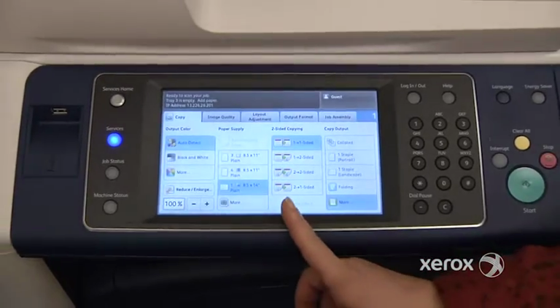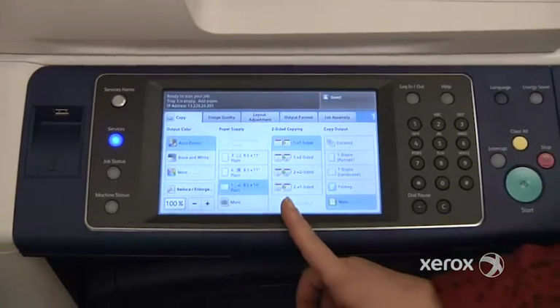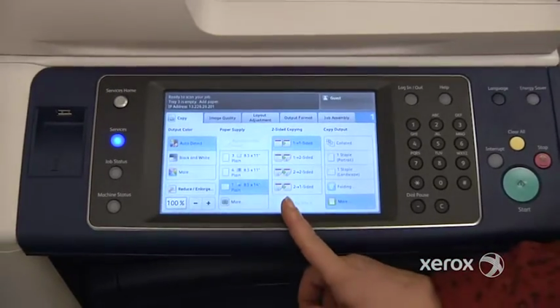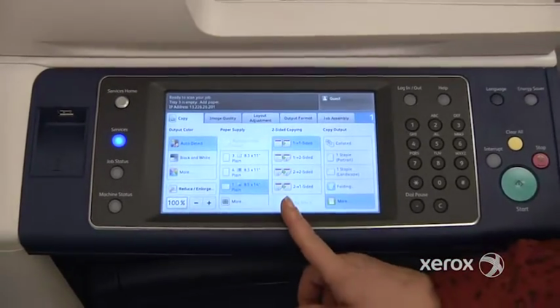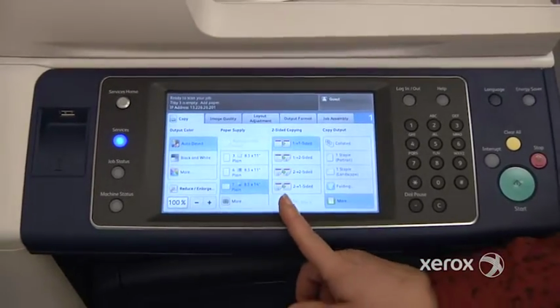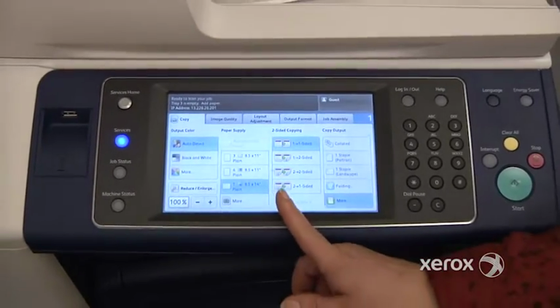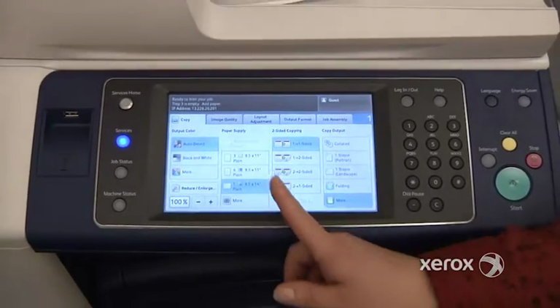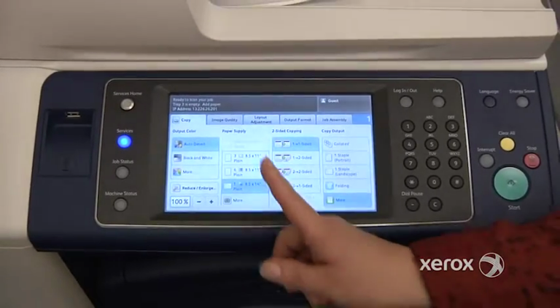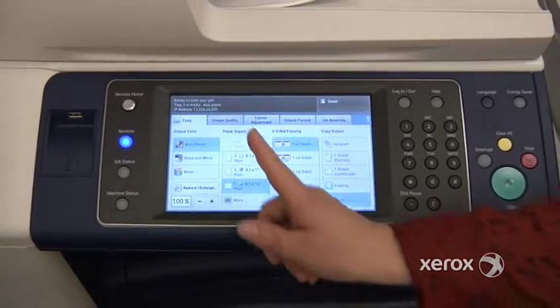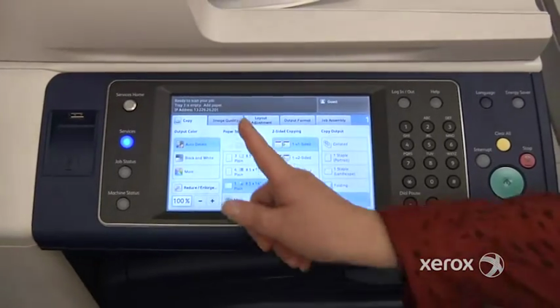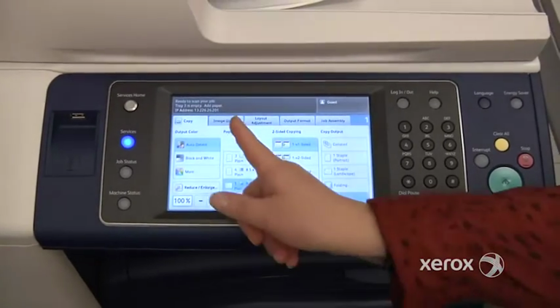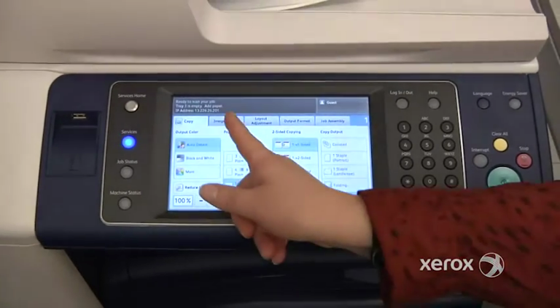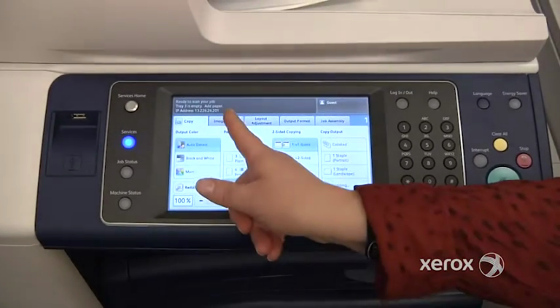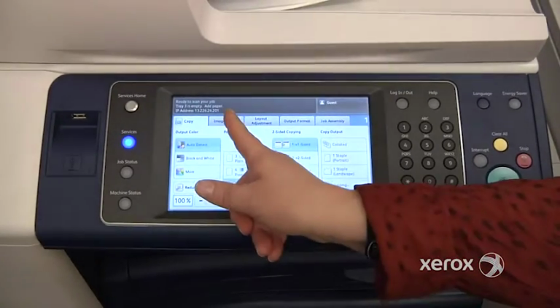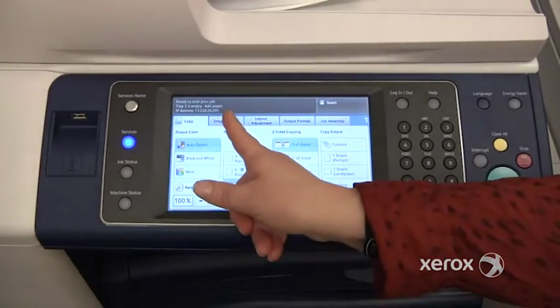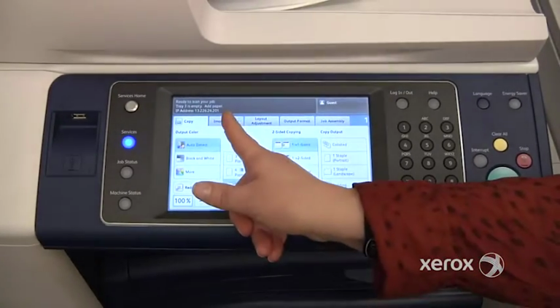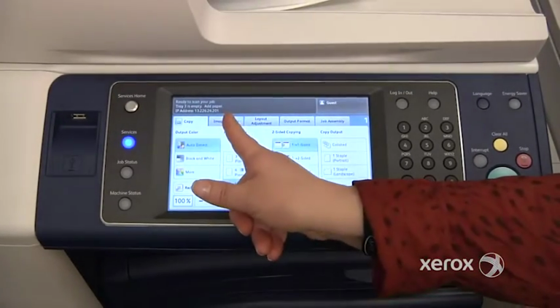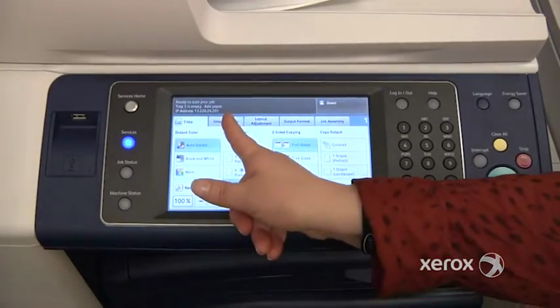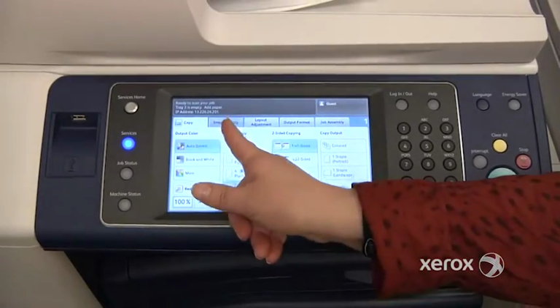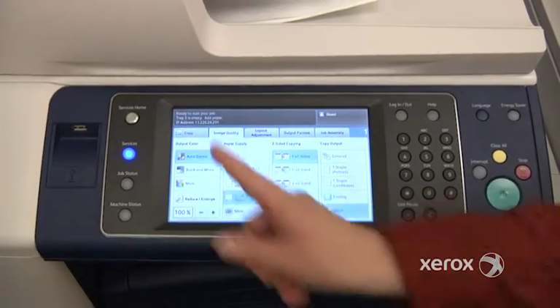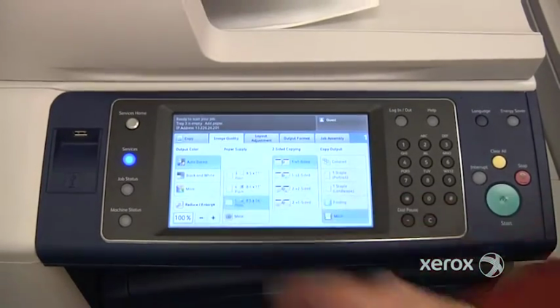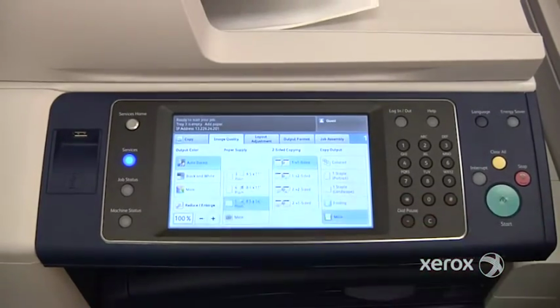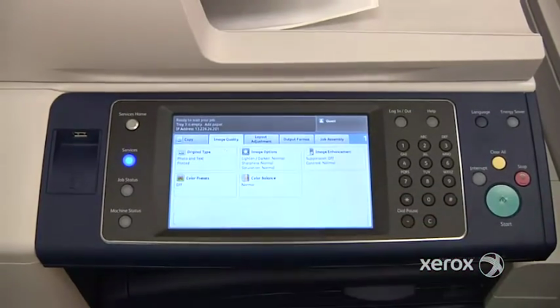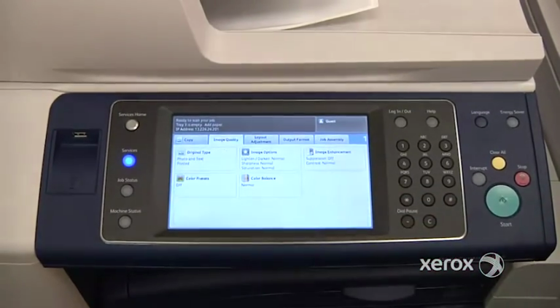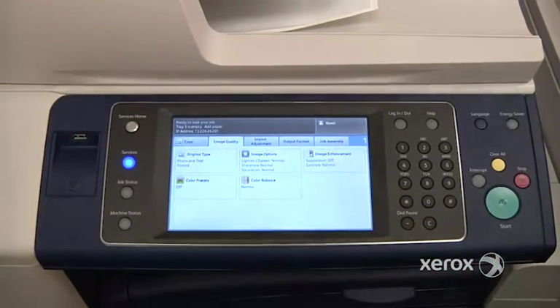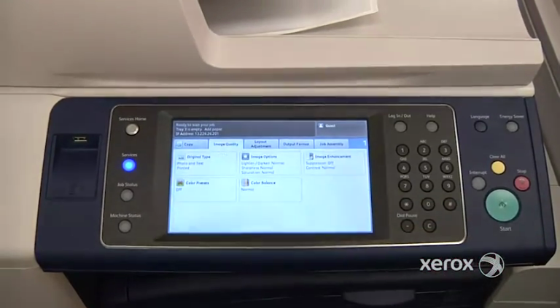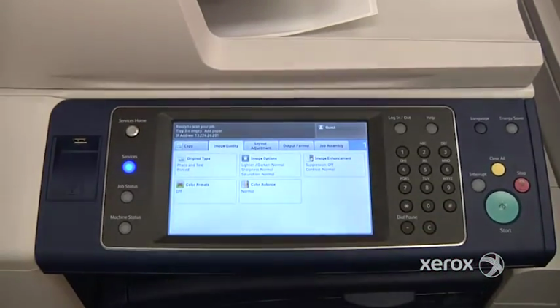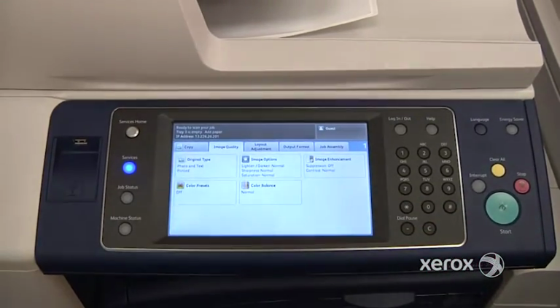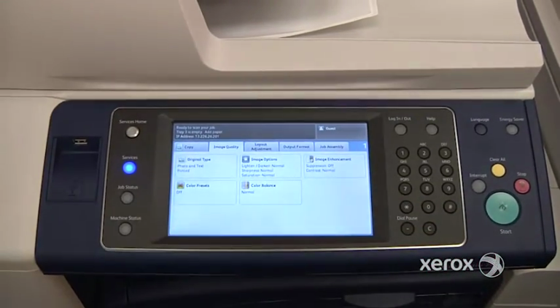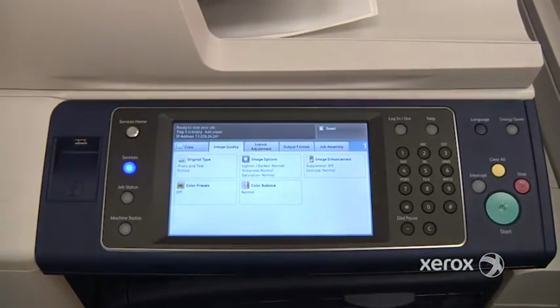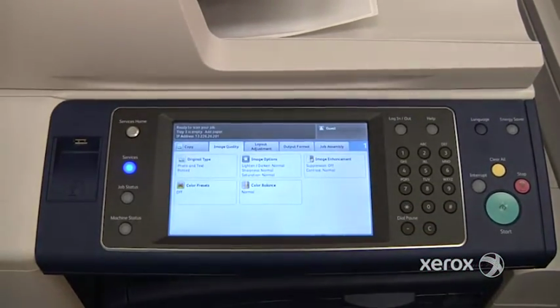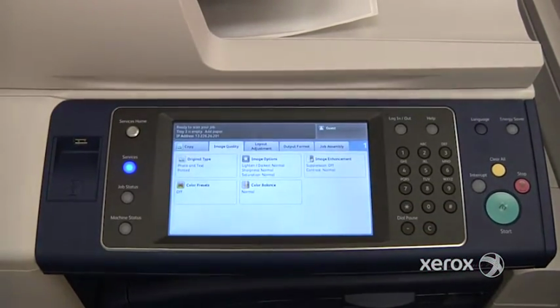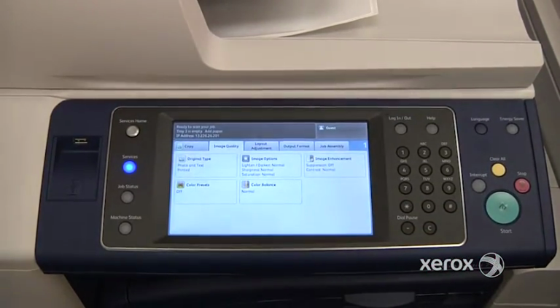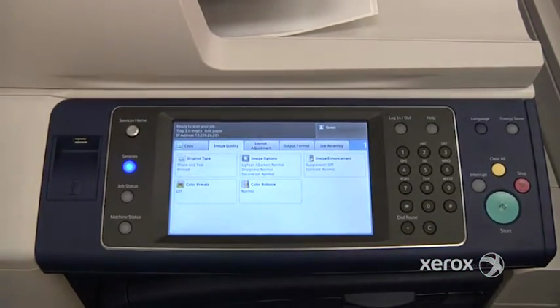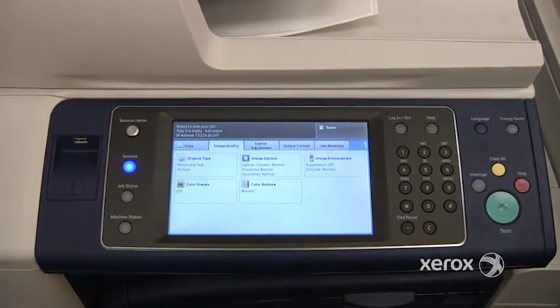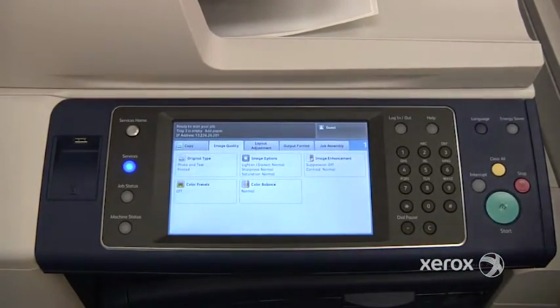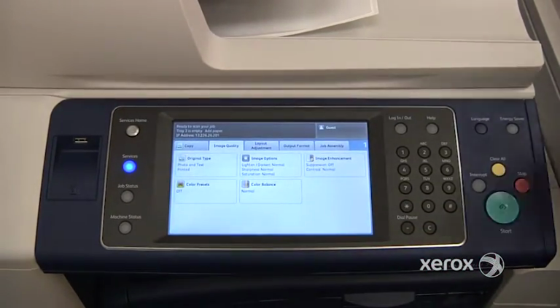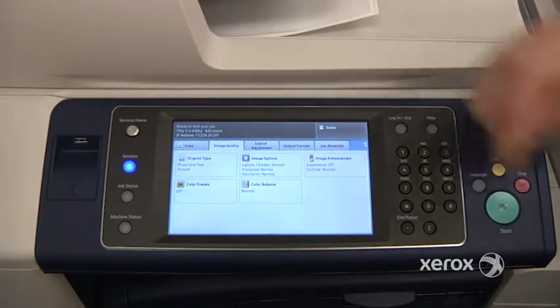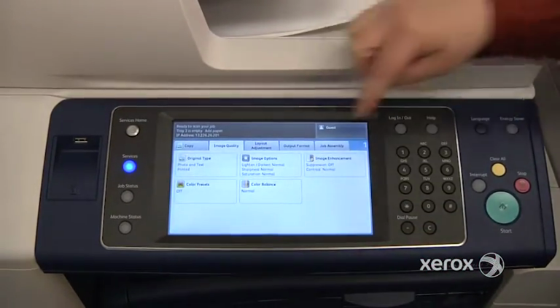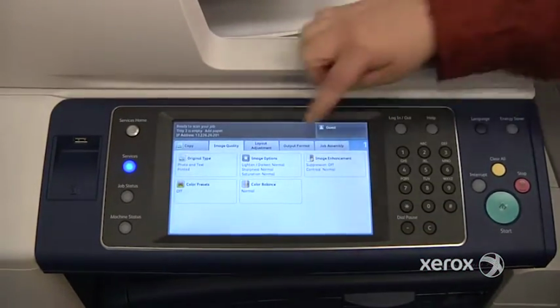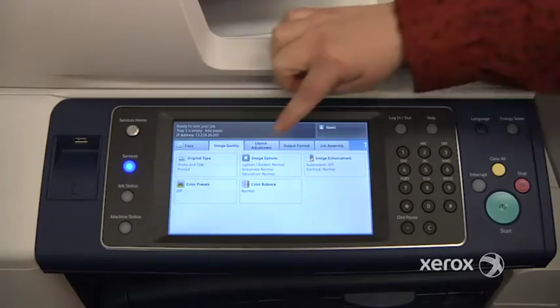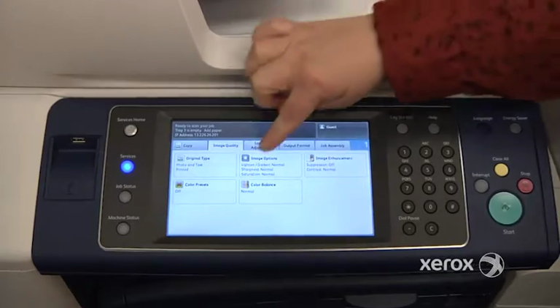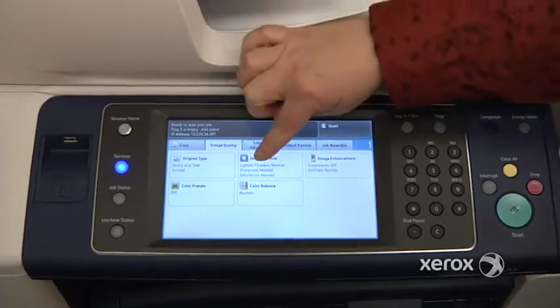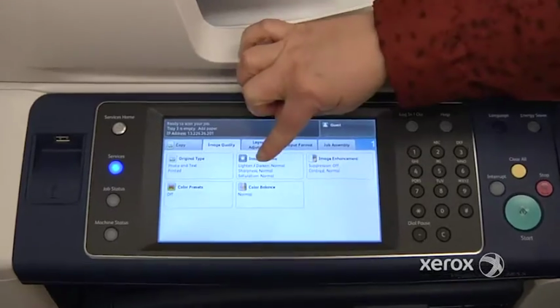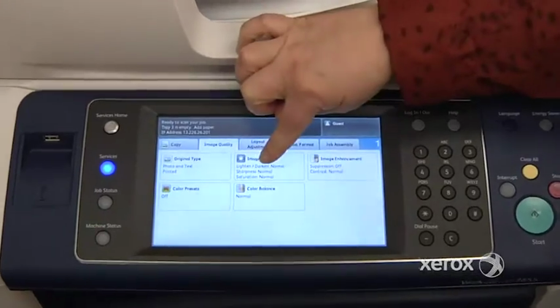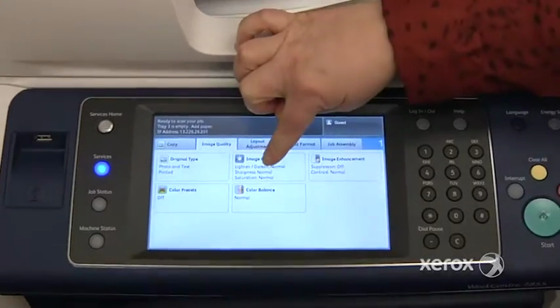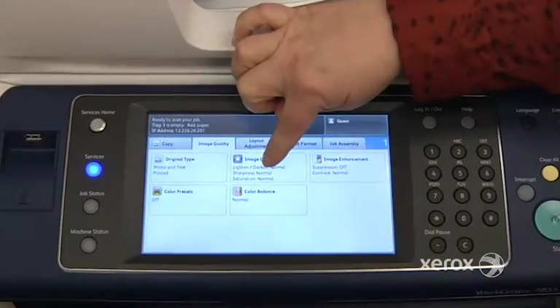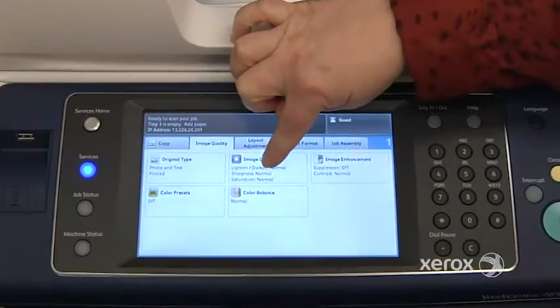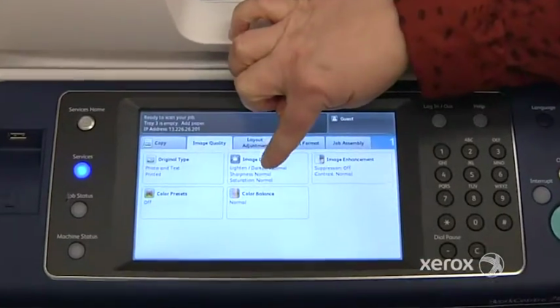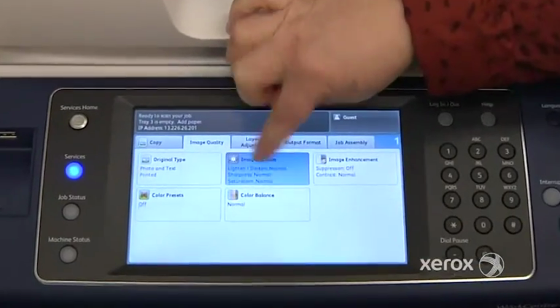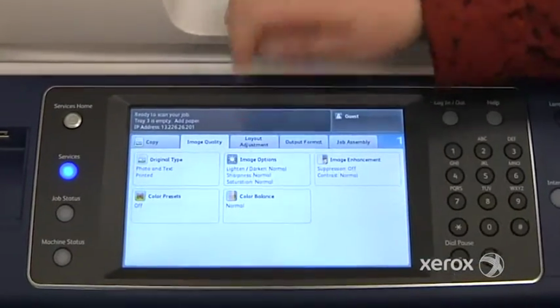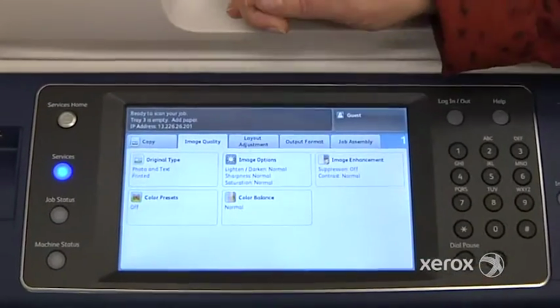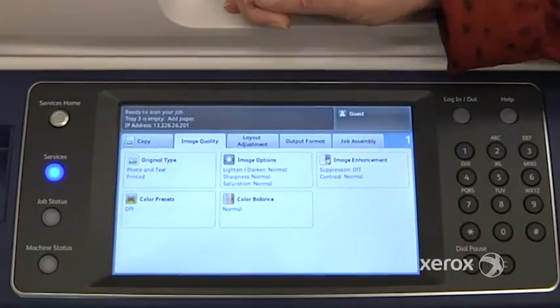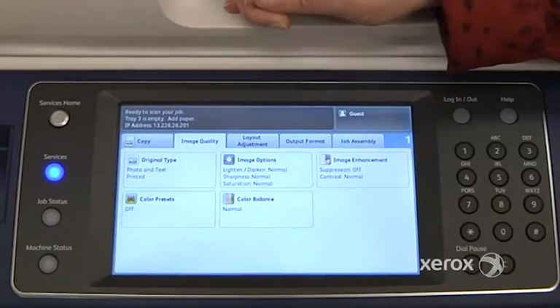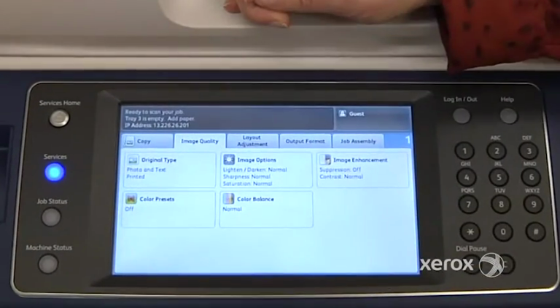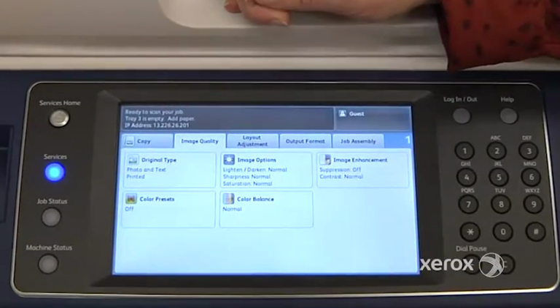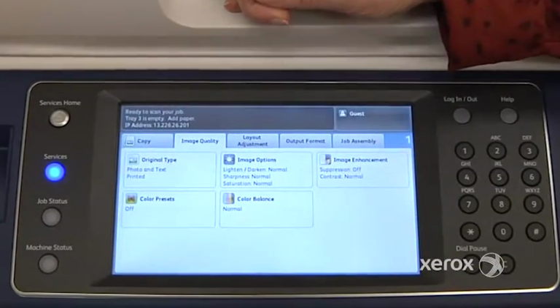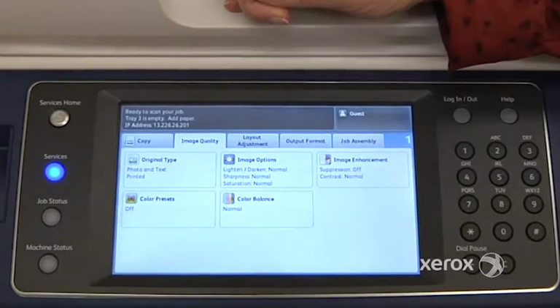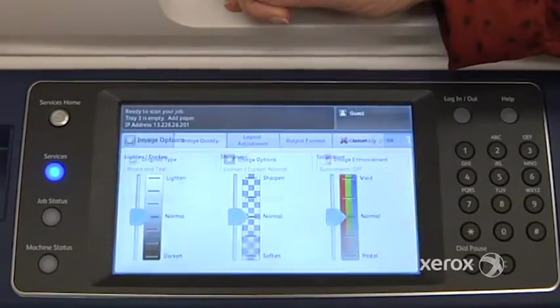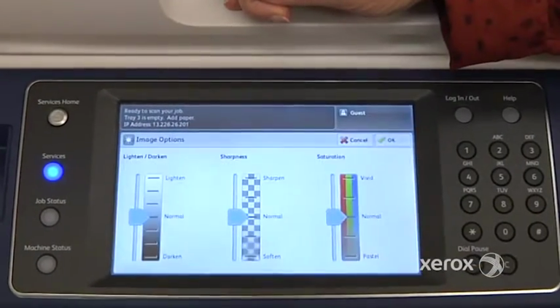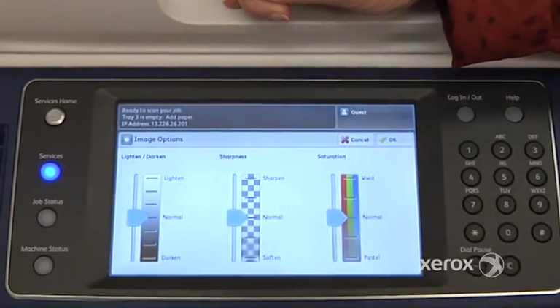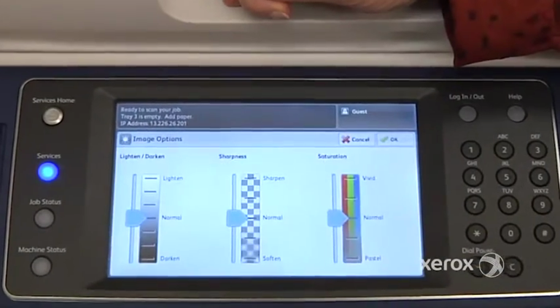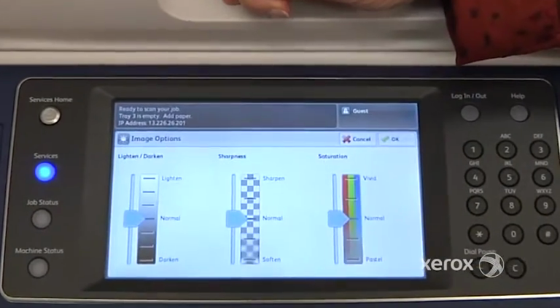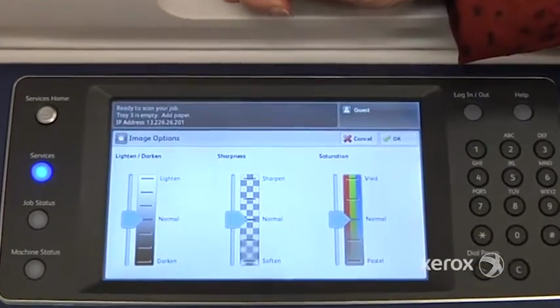In the second tab, you'll find the image quality. This is where you'll come if ever you need to either lighten or darken your image, right here.